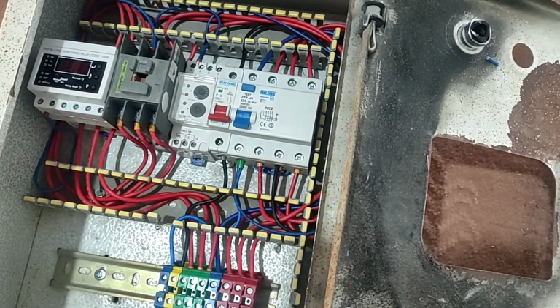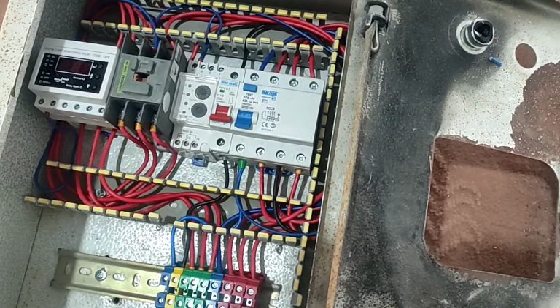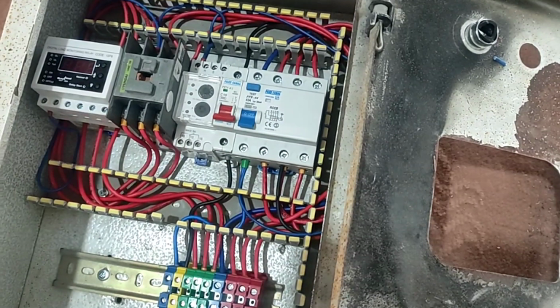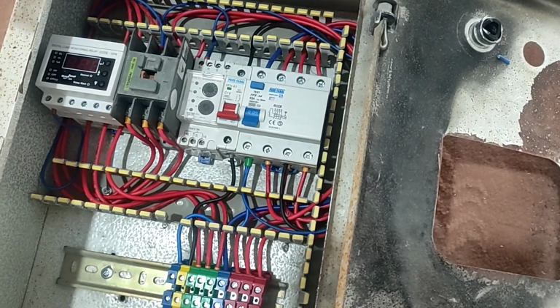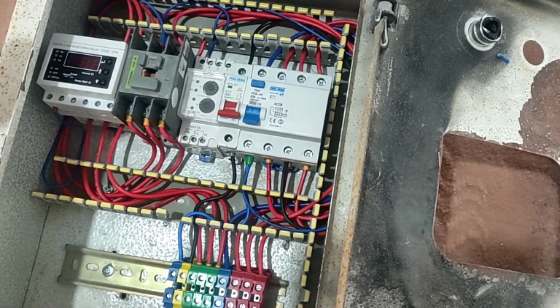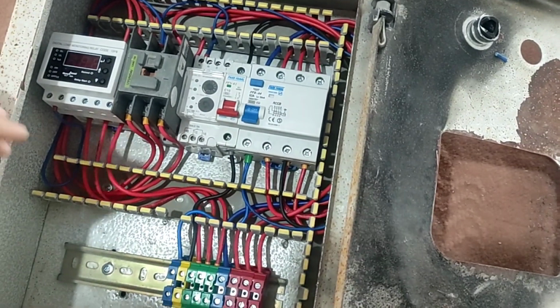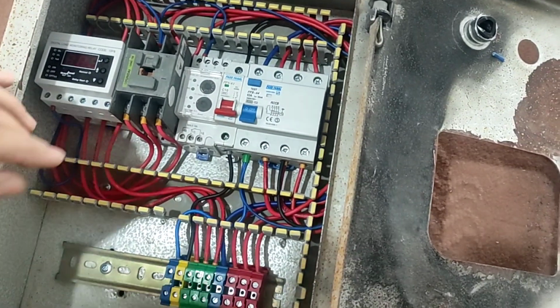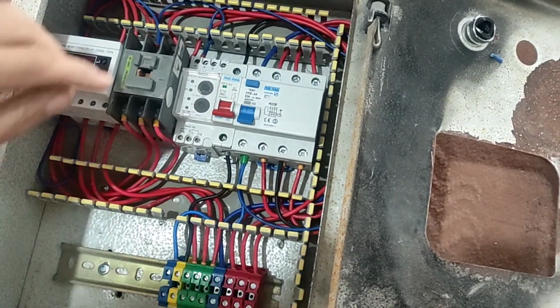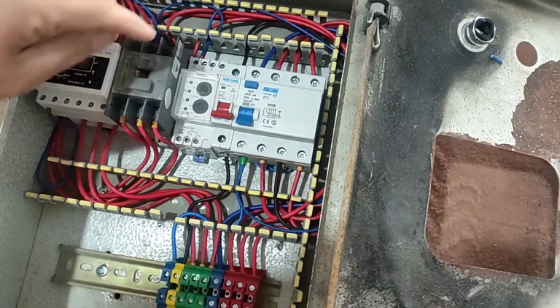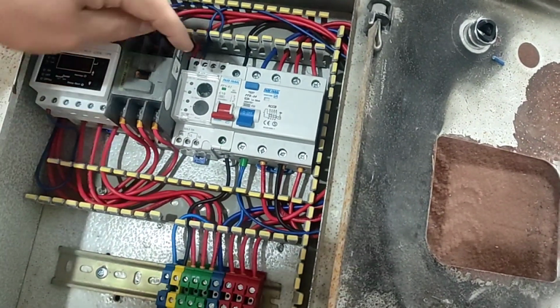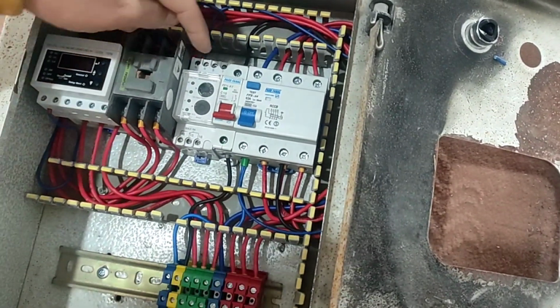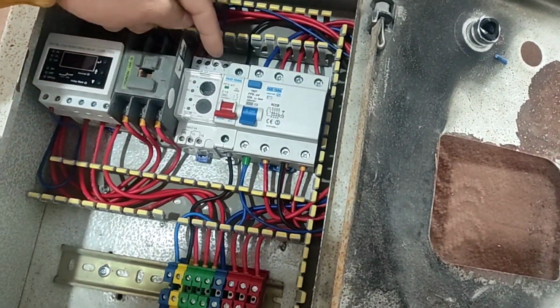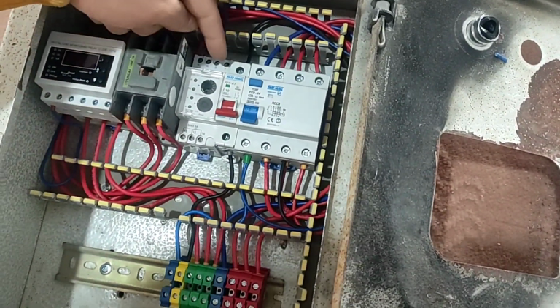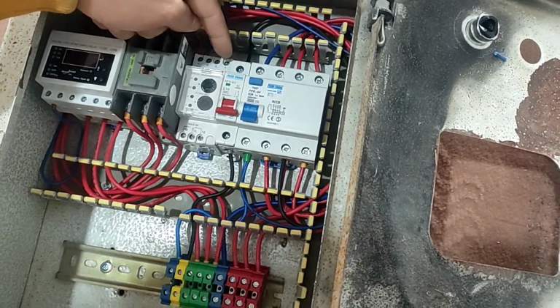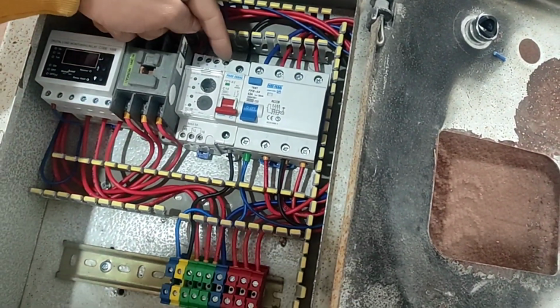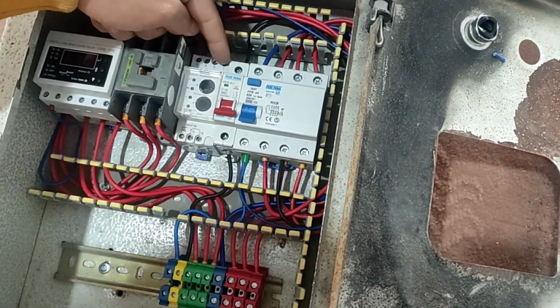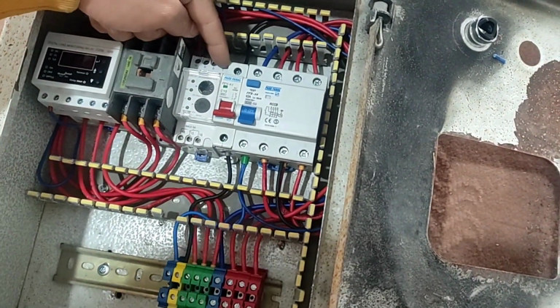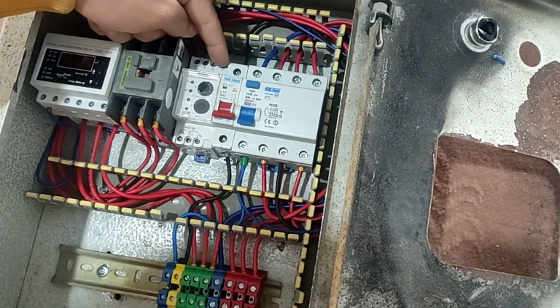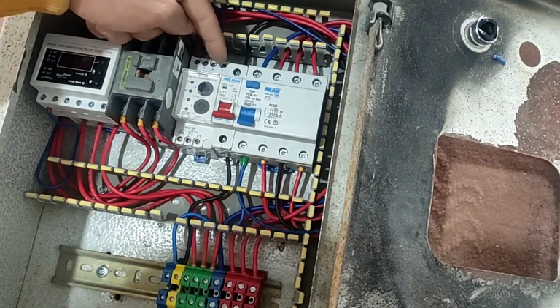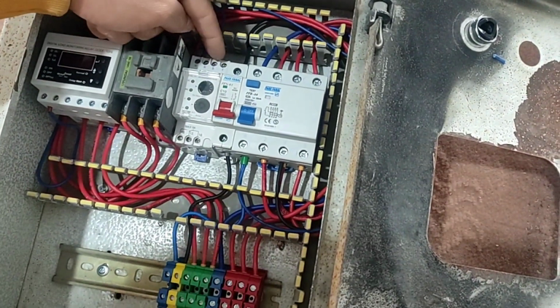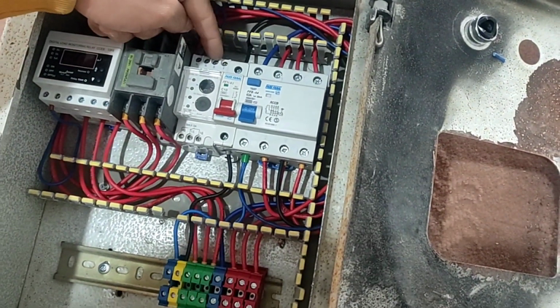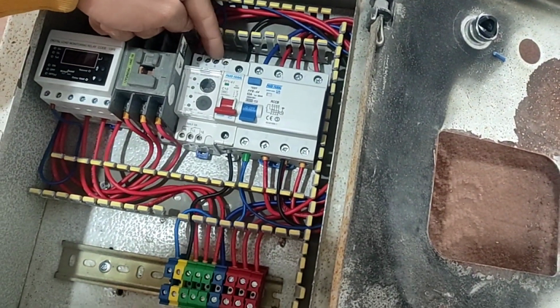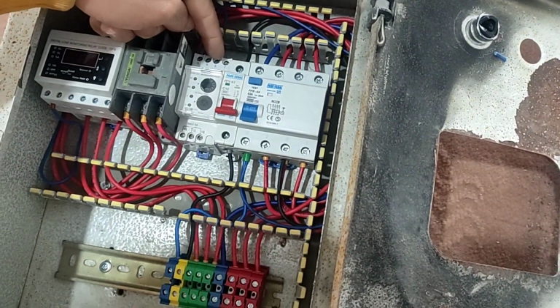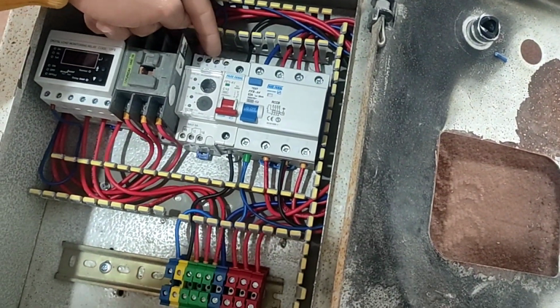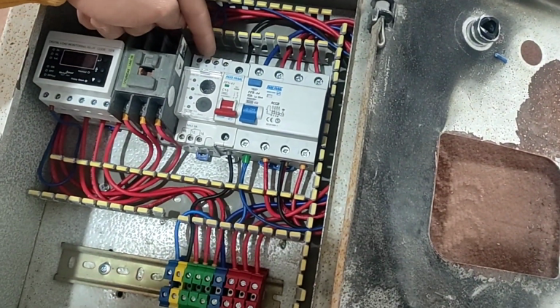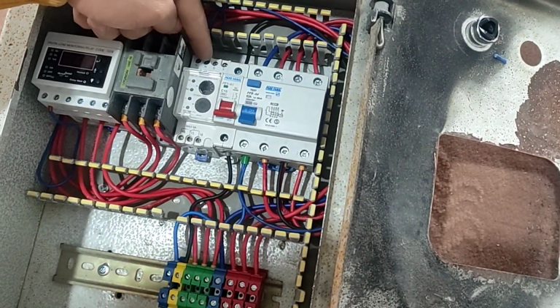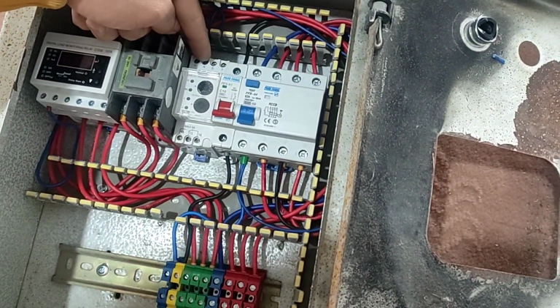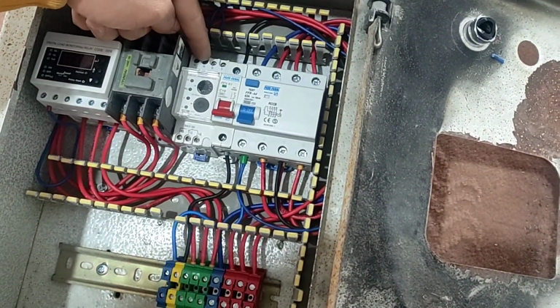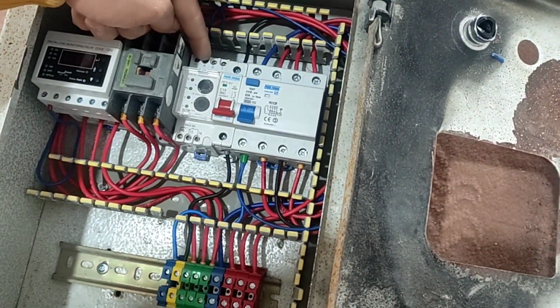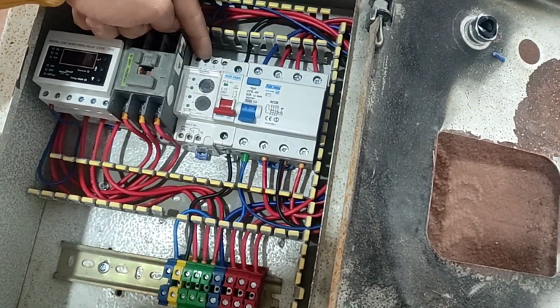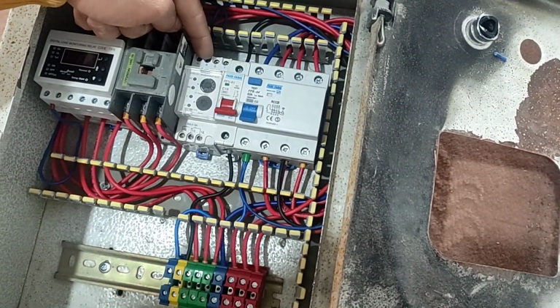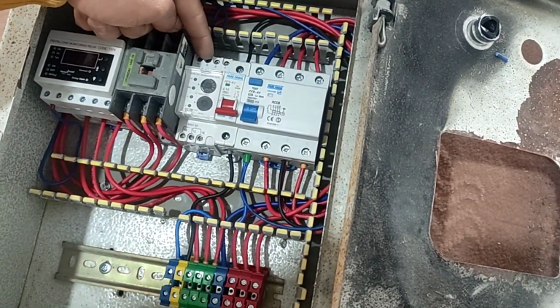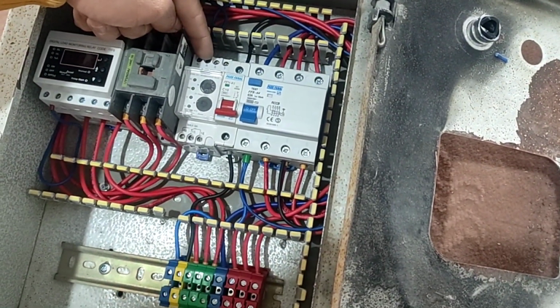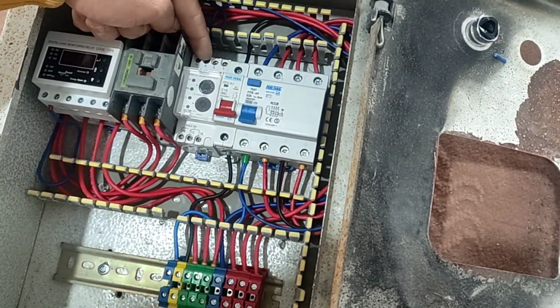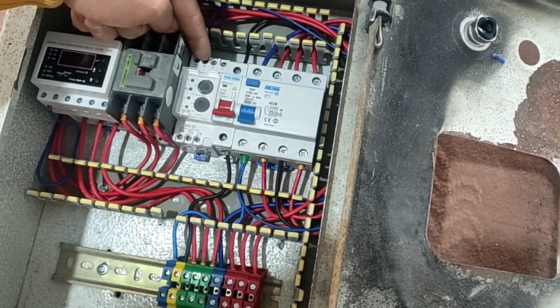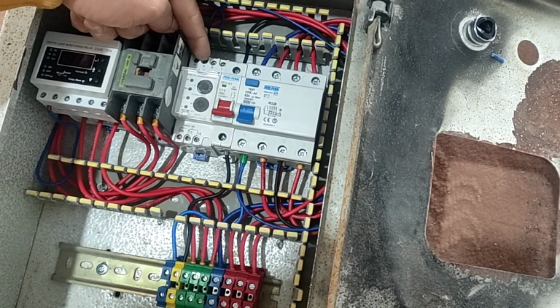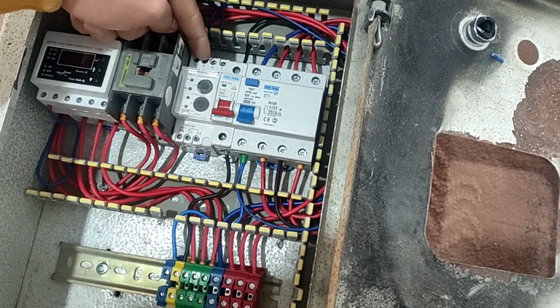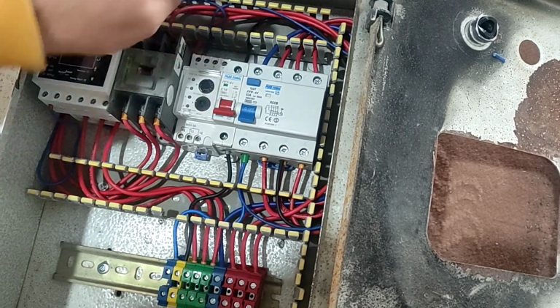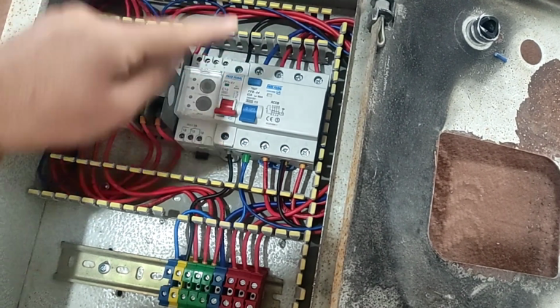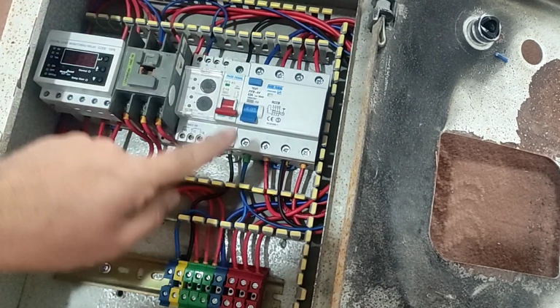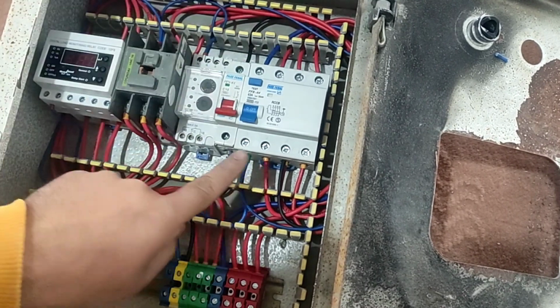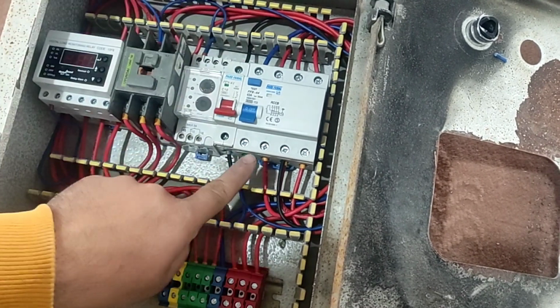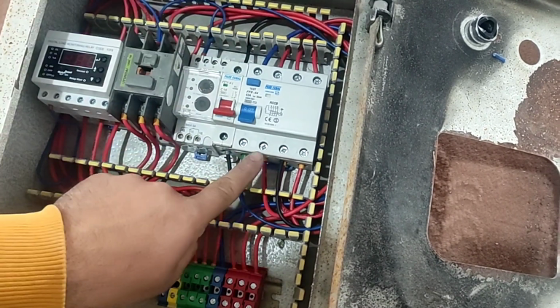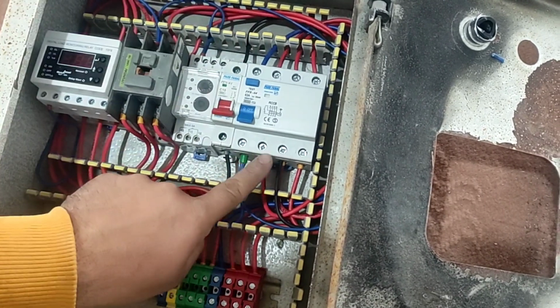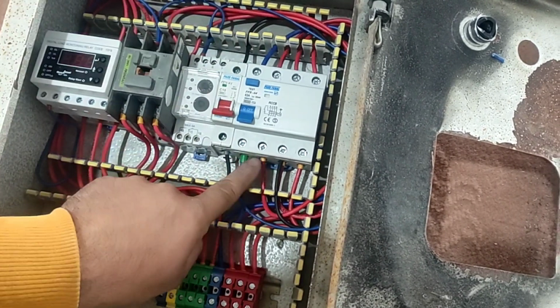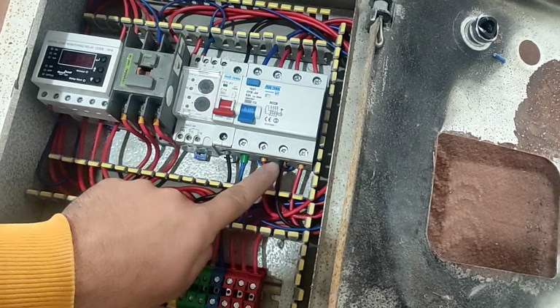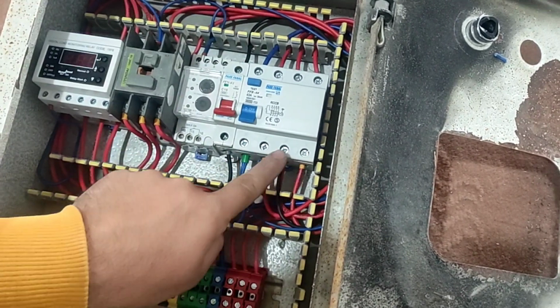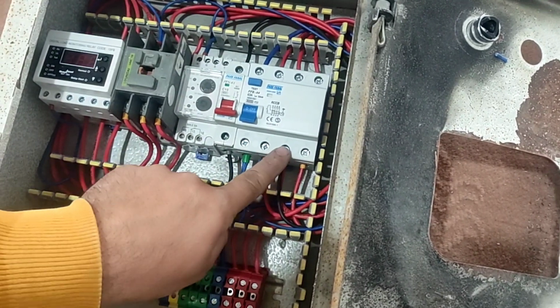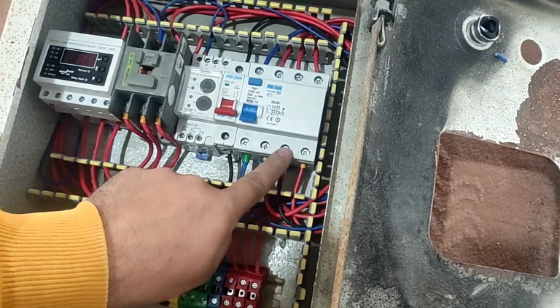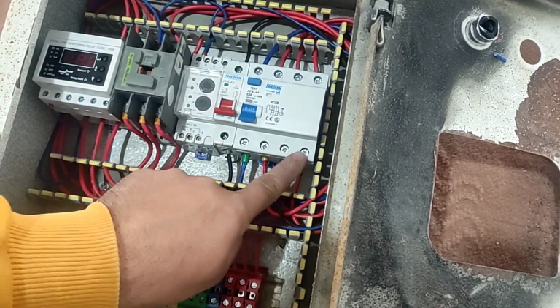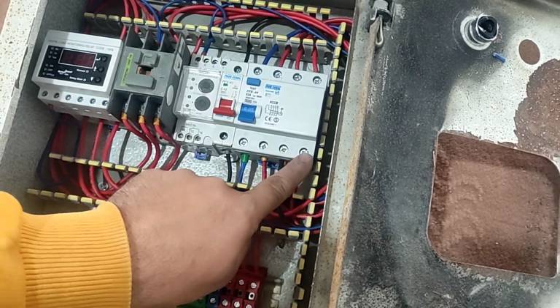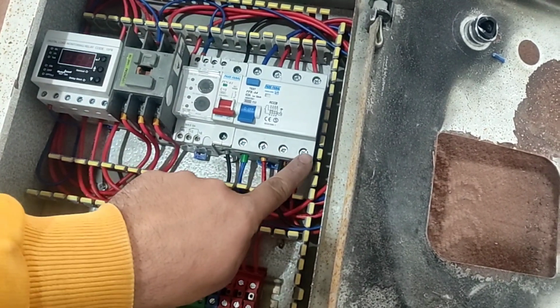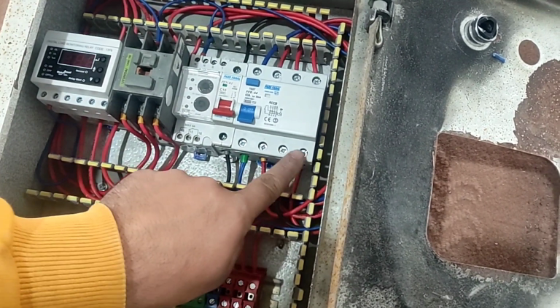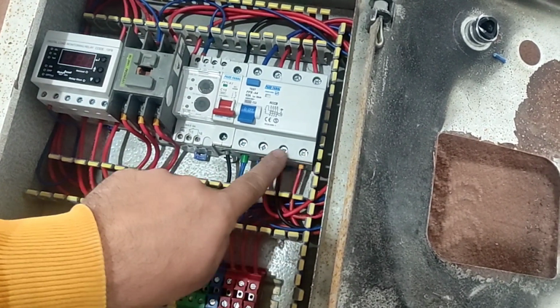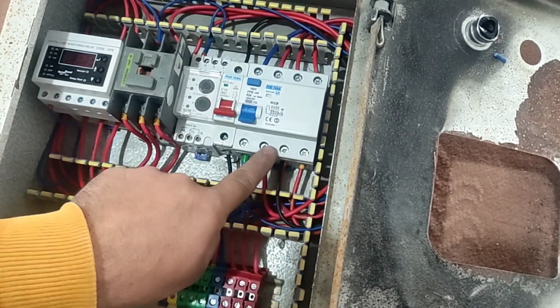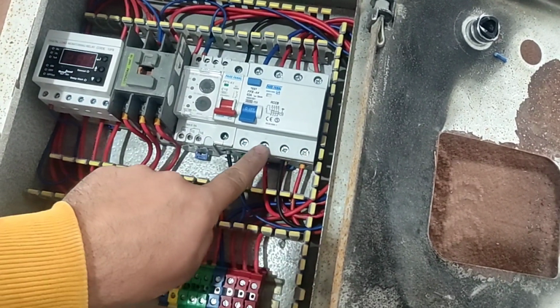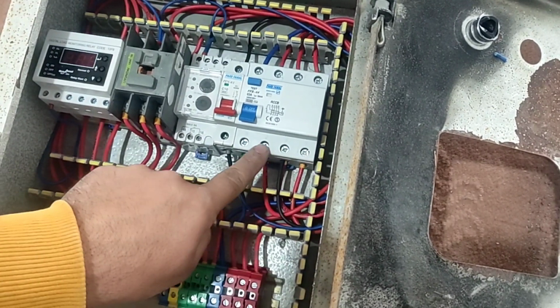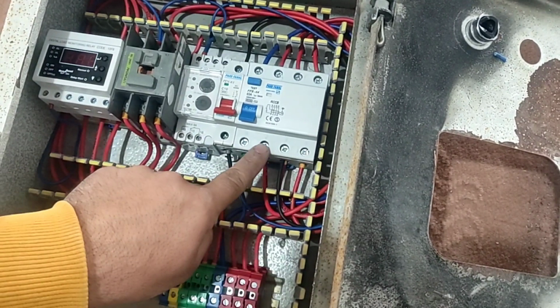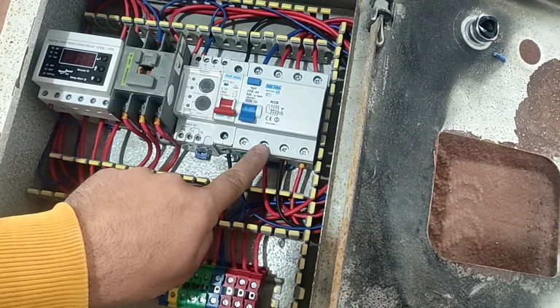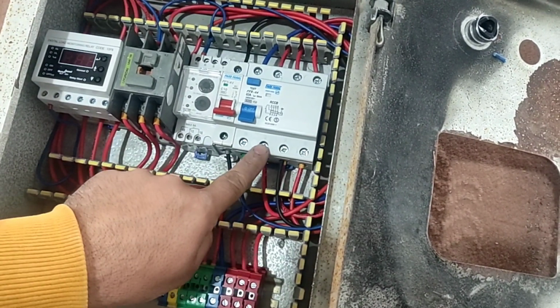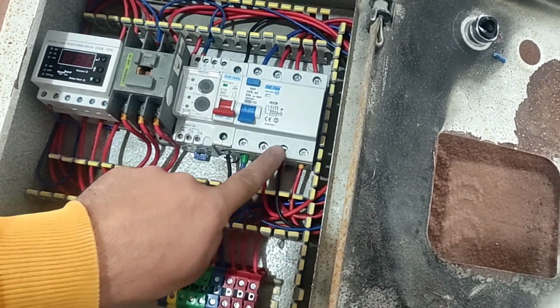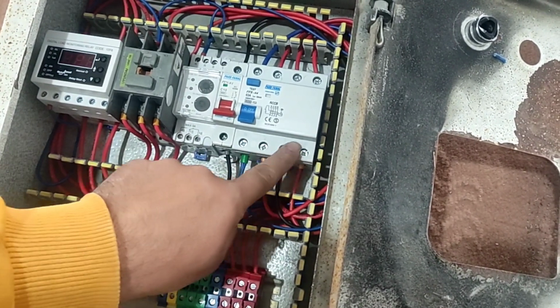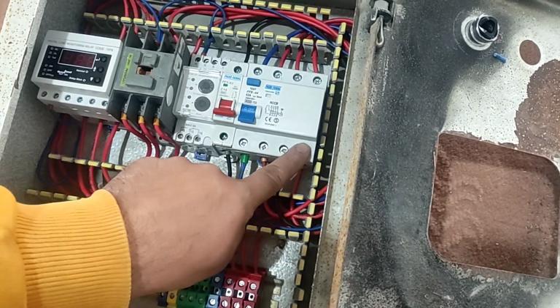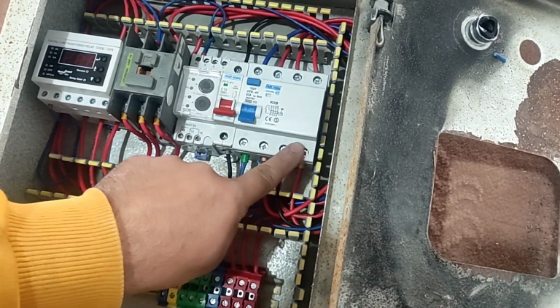To wire the phase controller, we connect three phases from the RCCB switch to the phase input of this device.